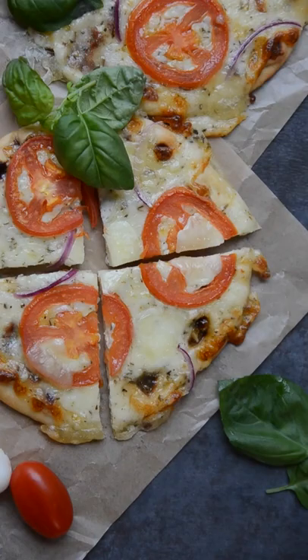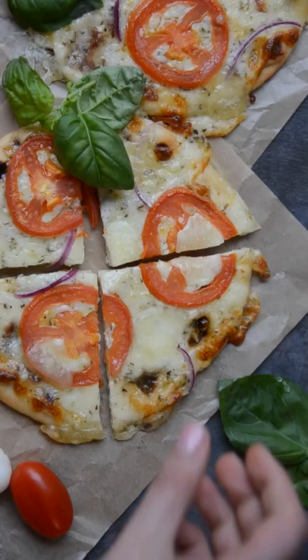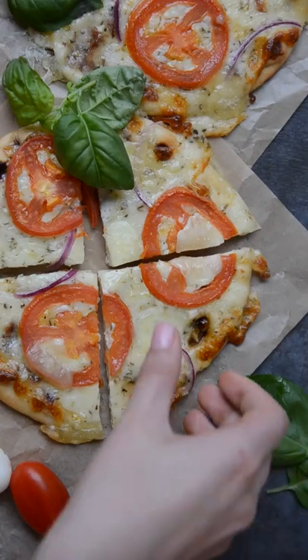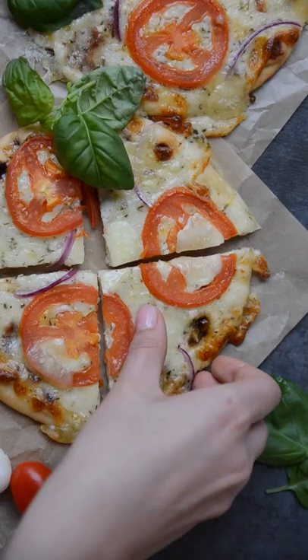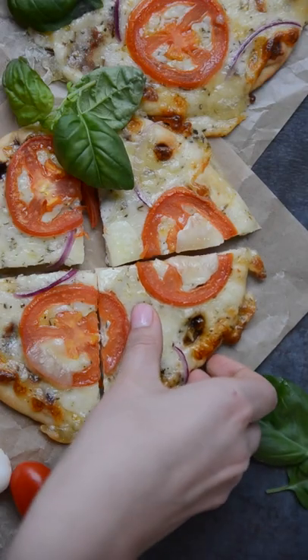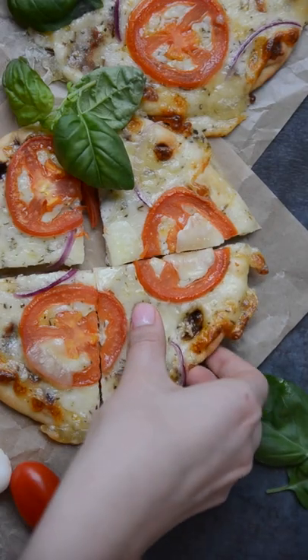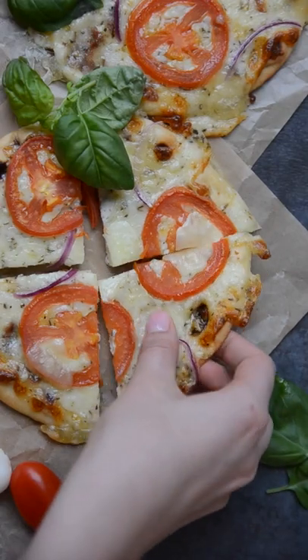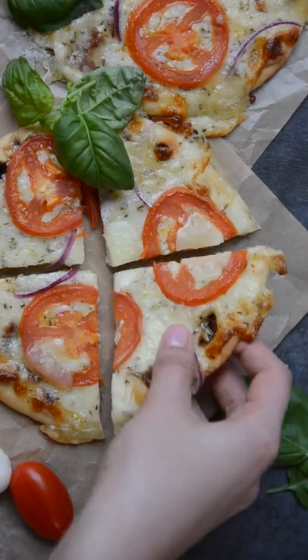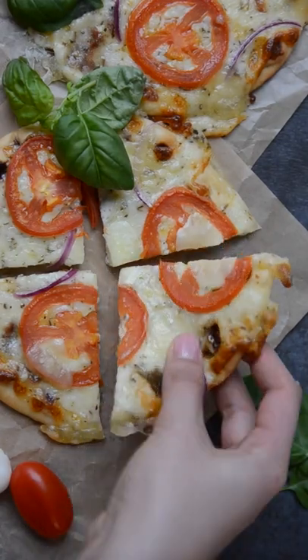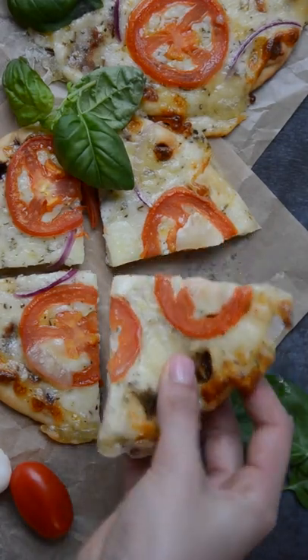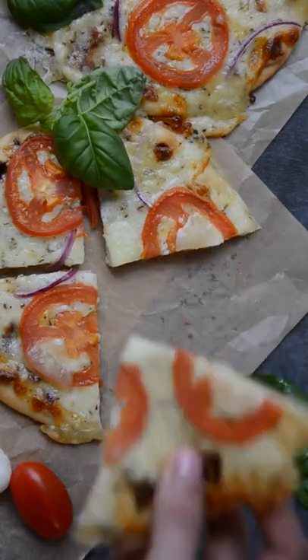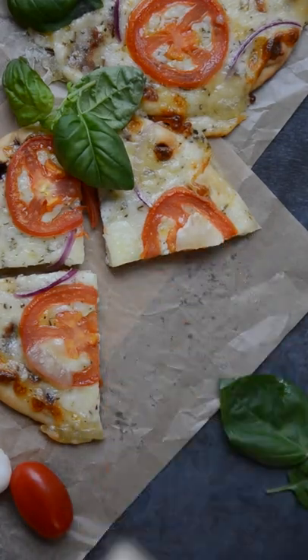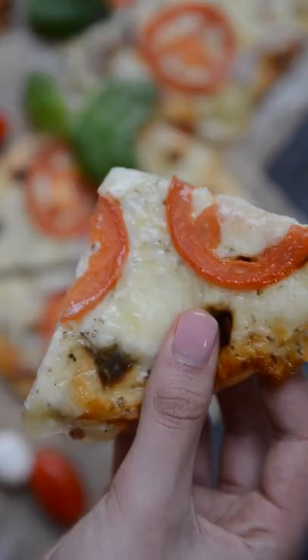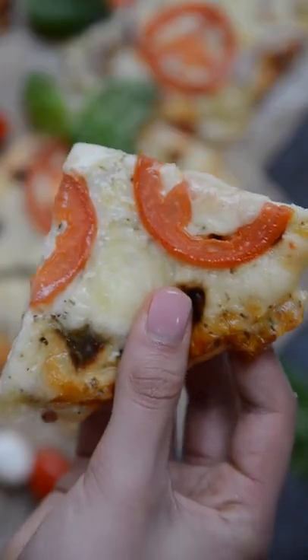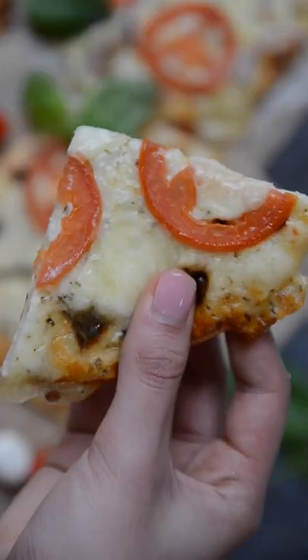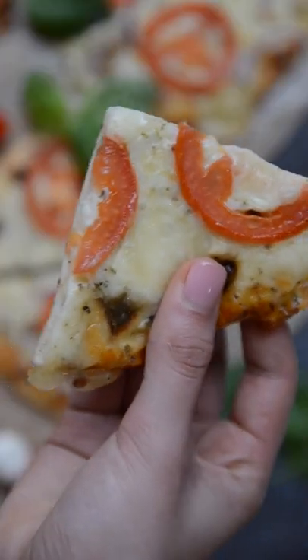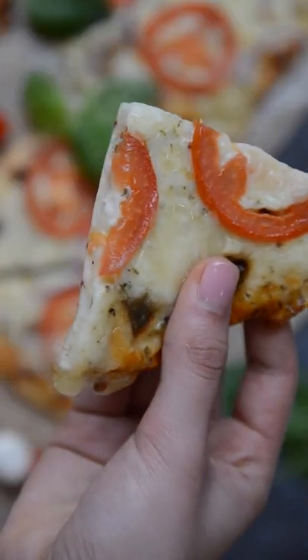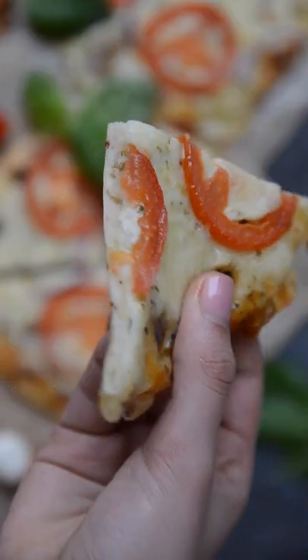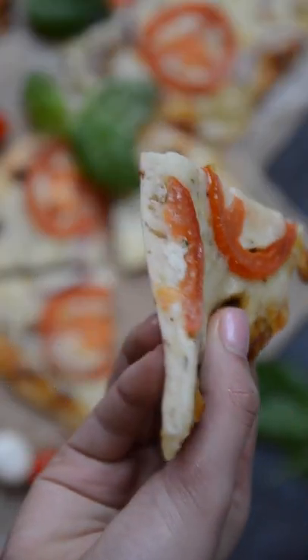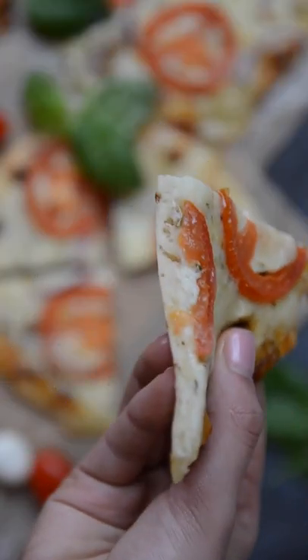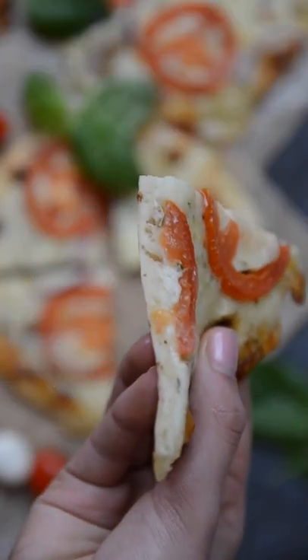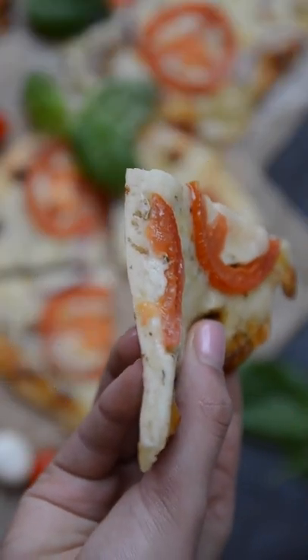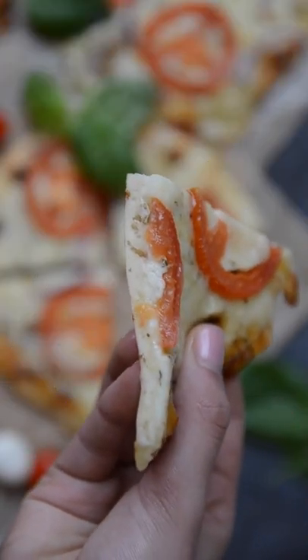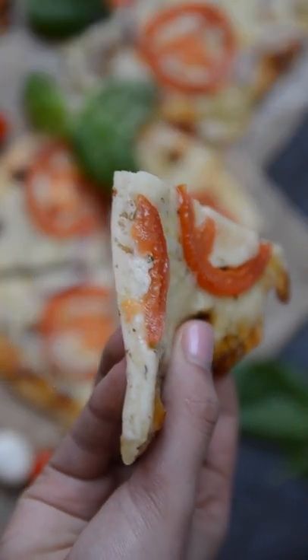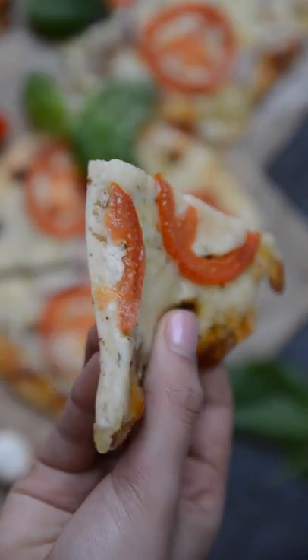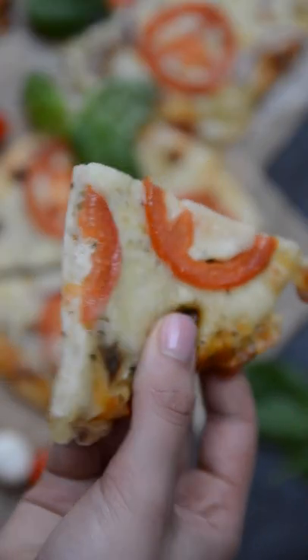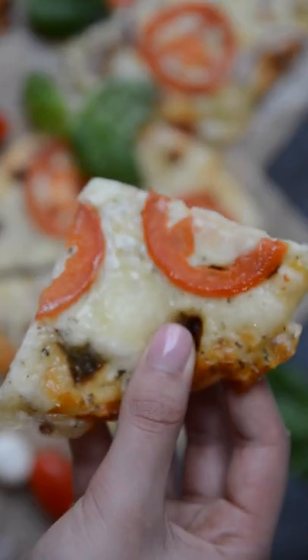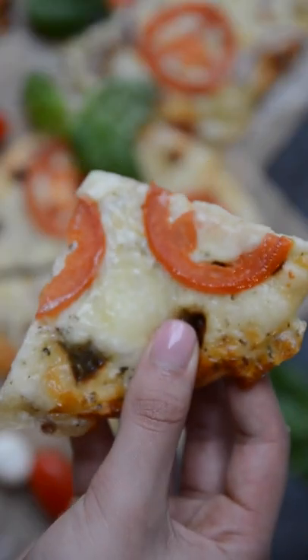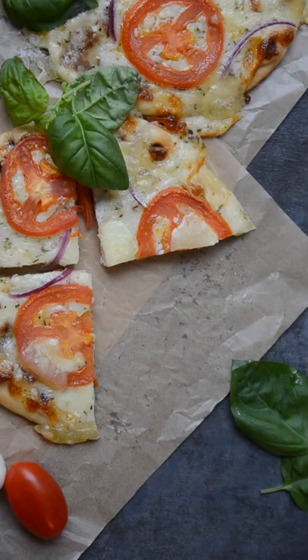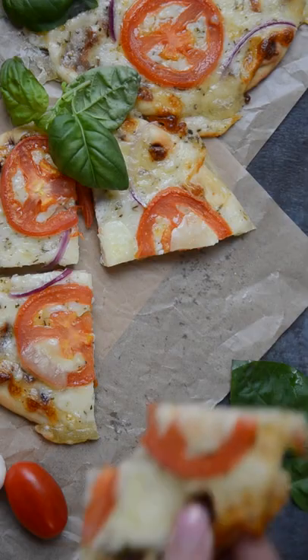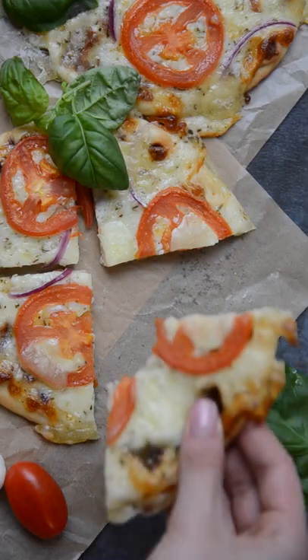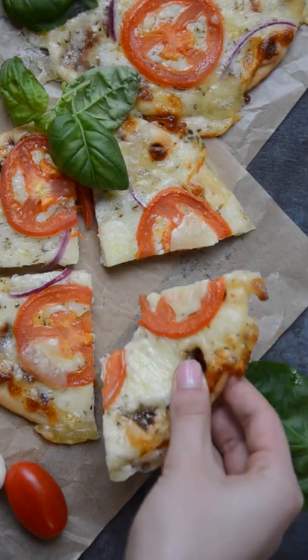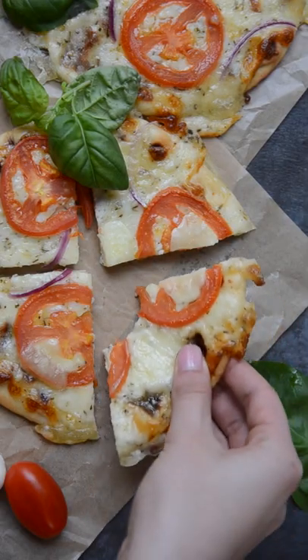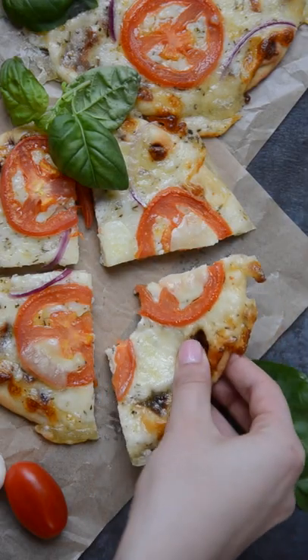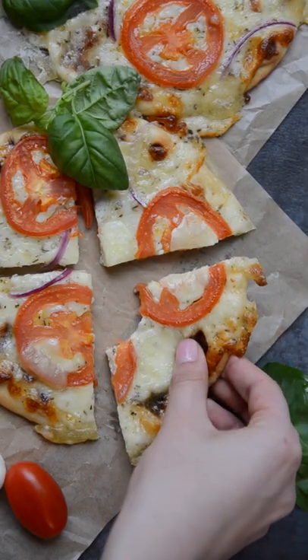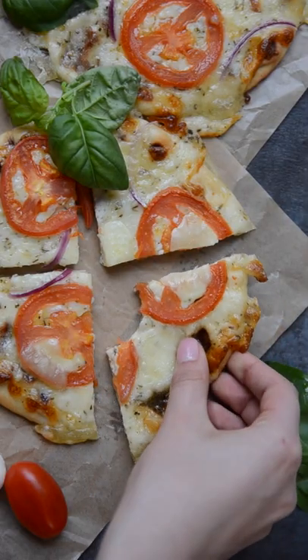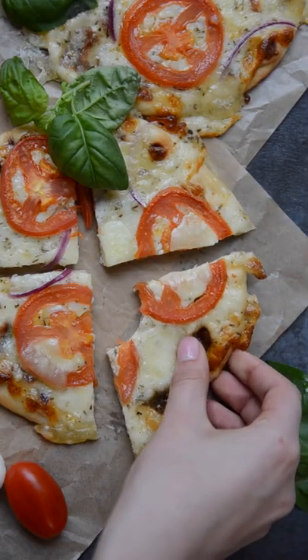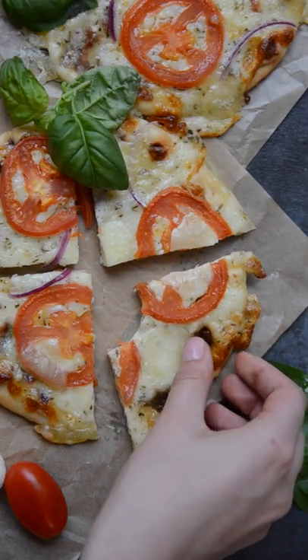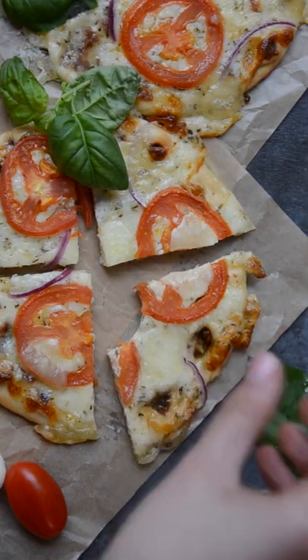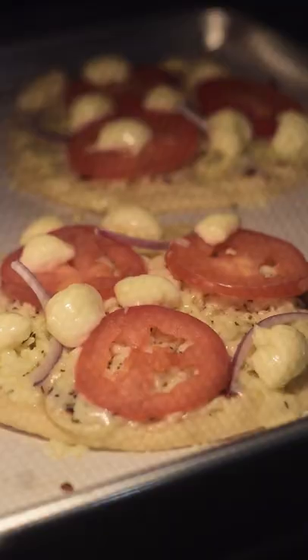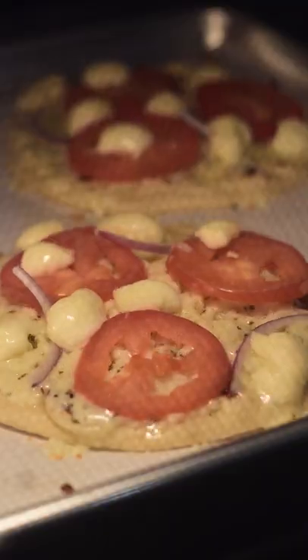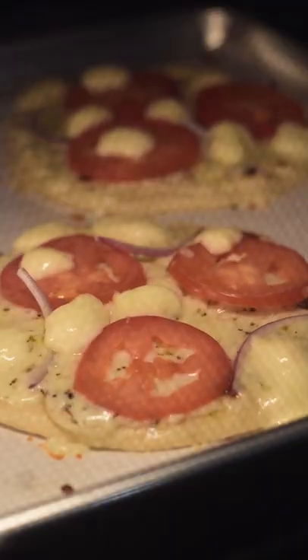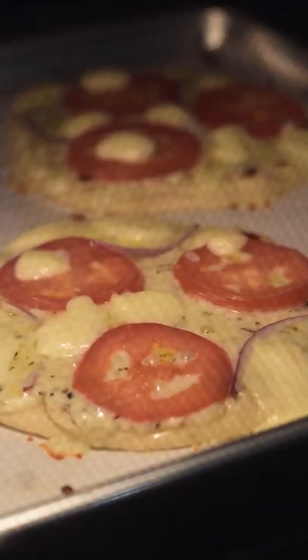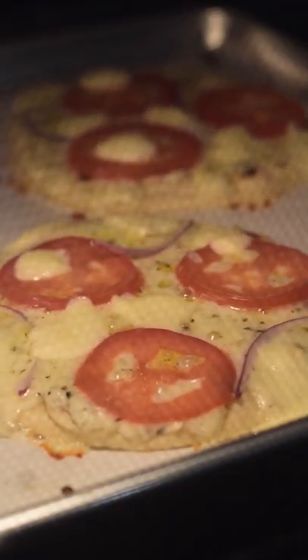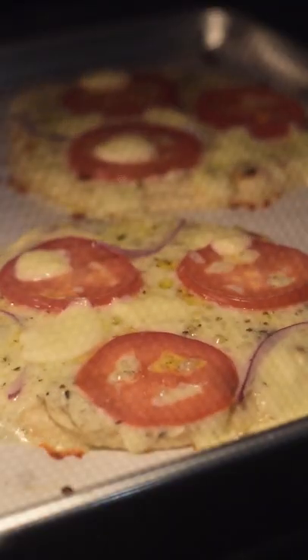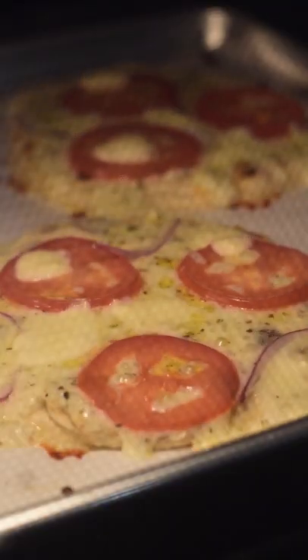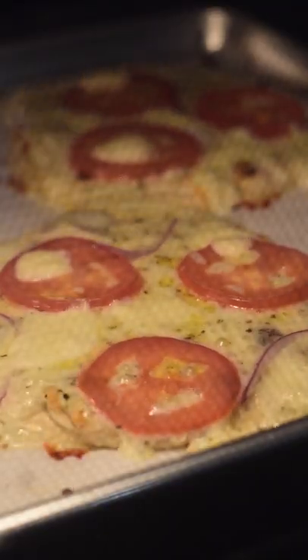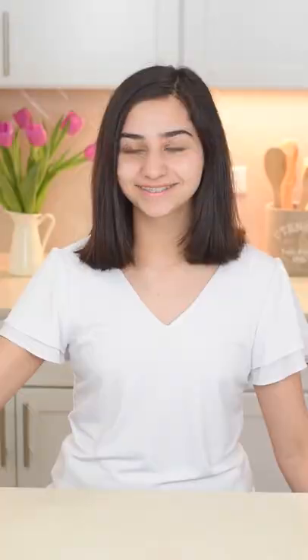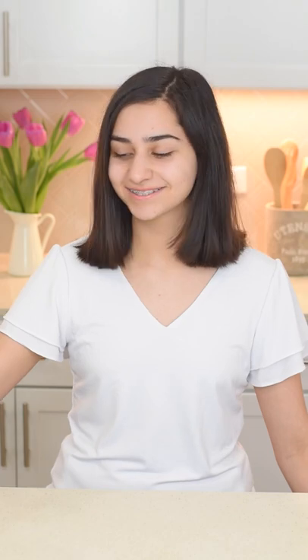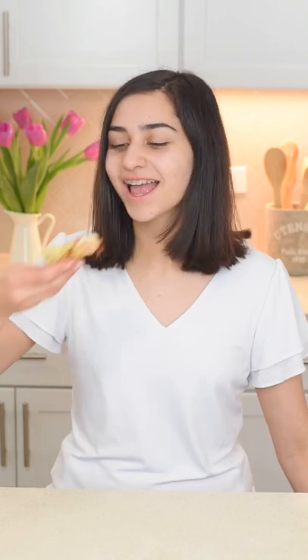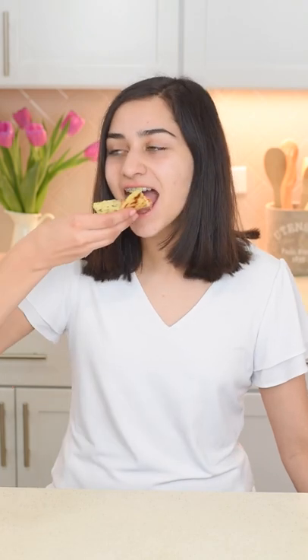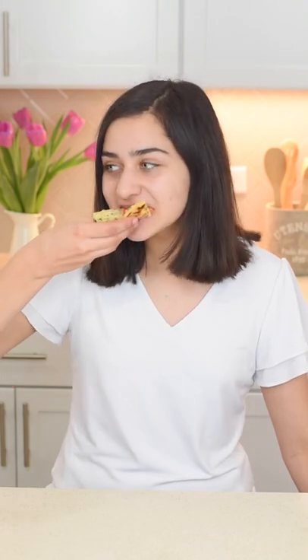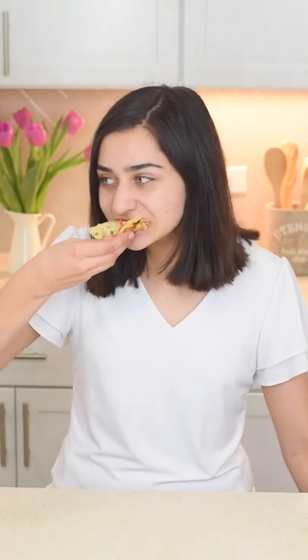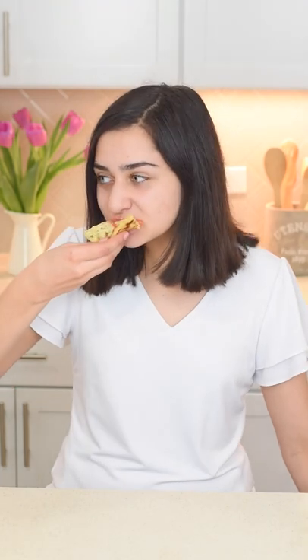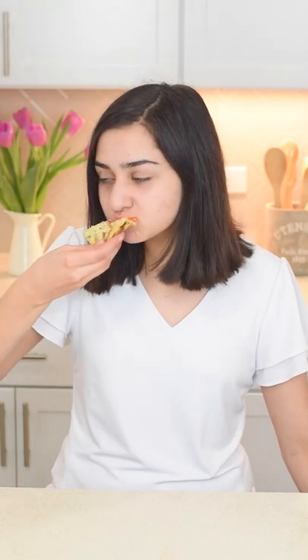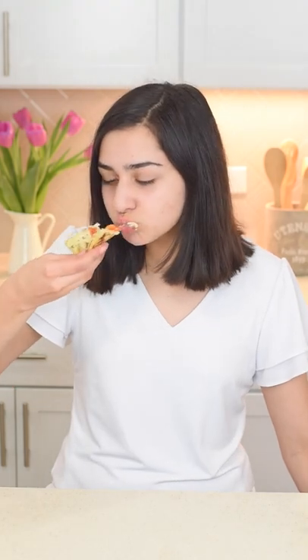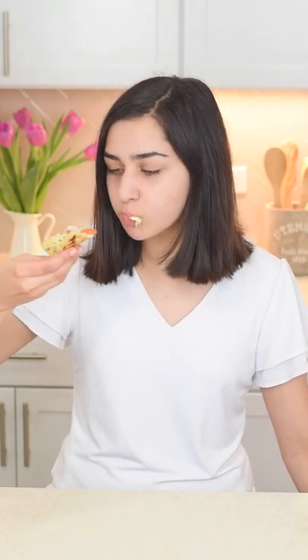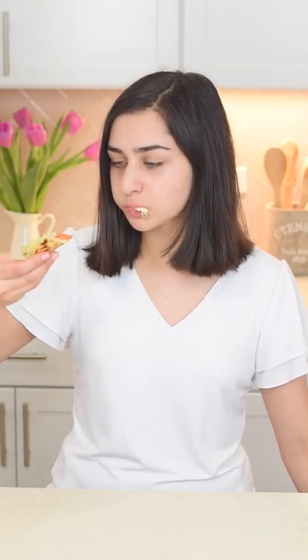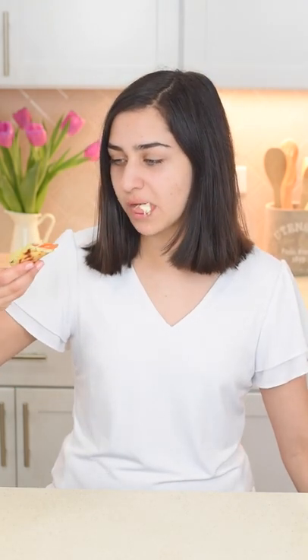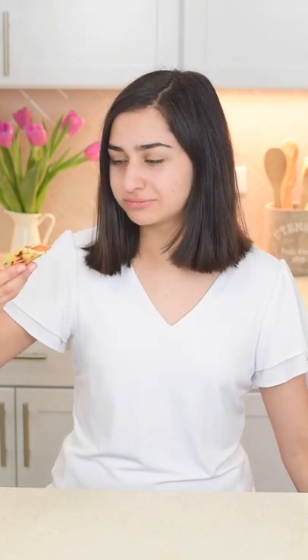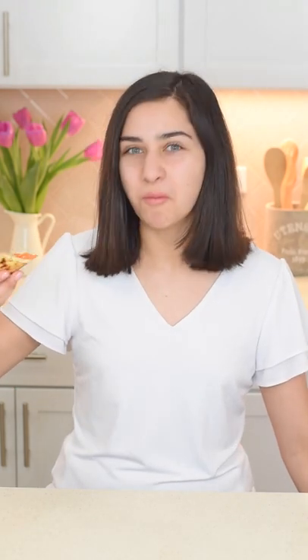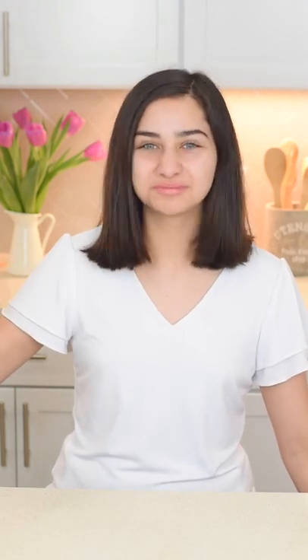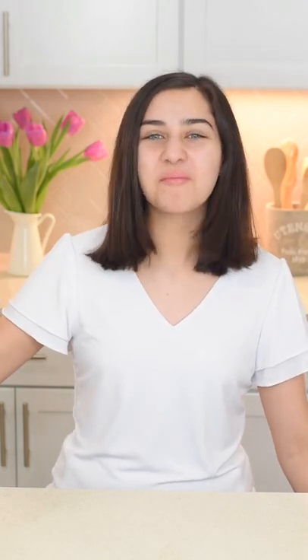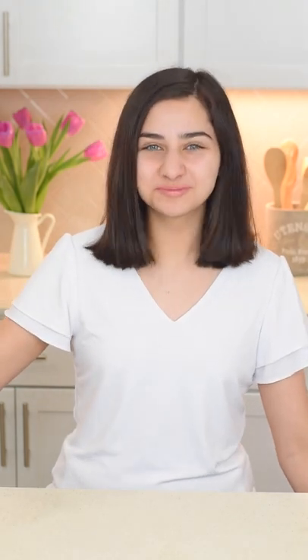Today we made these super simple naan pizzas. They take less than 30 minutes to make and you'll be surprised at how good they are. So here's how to make them.